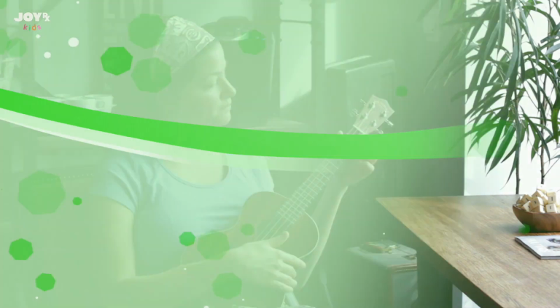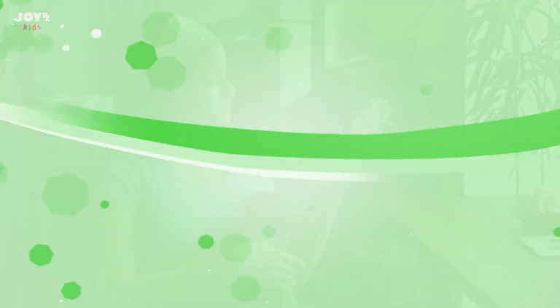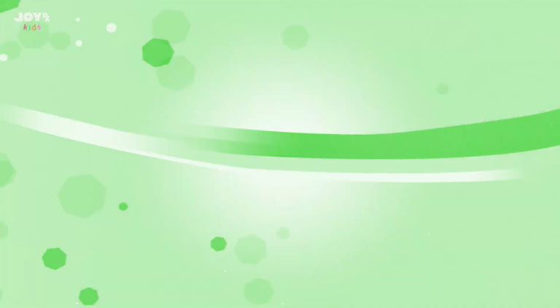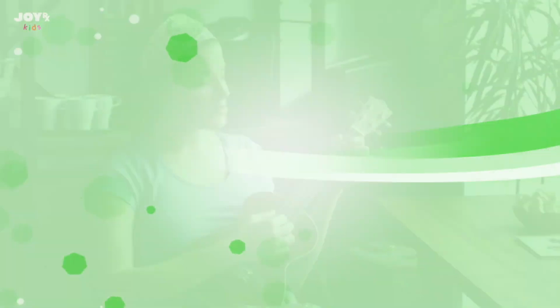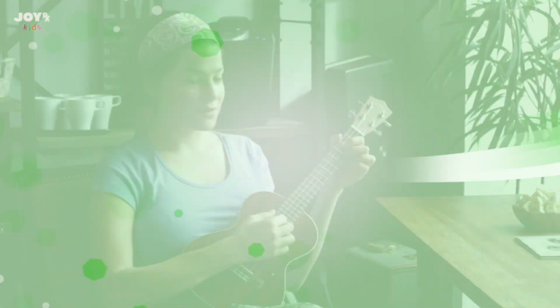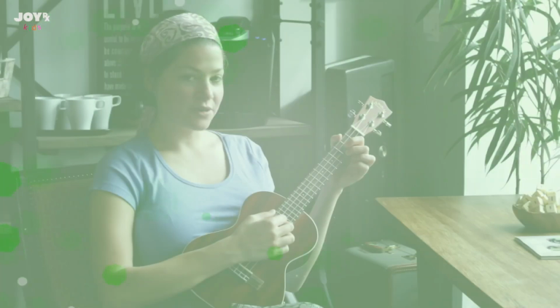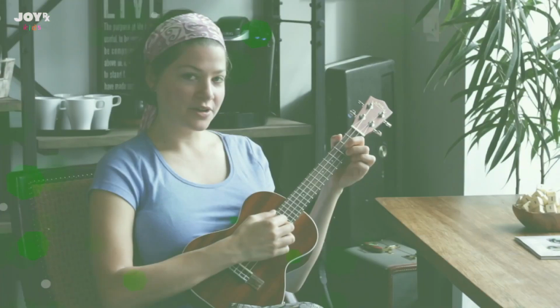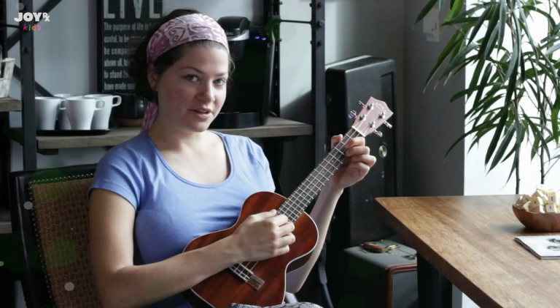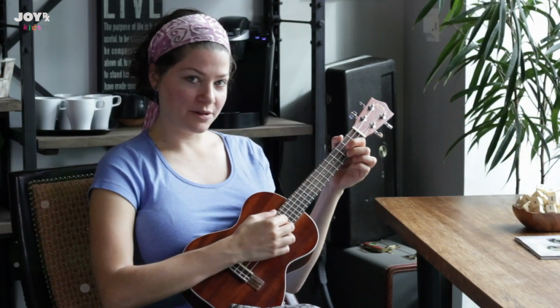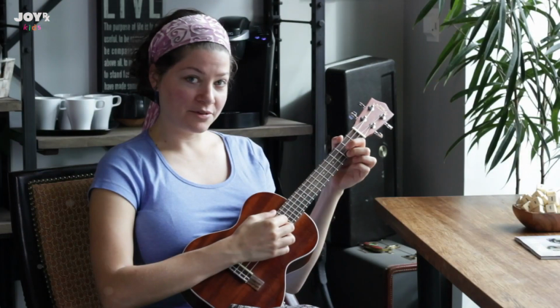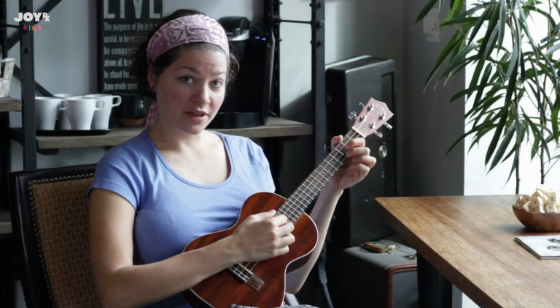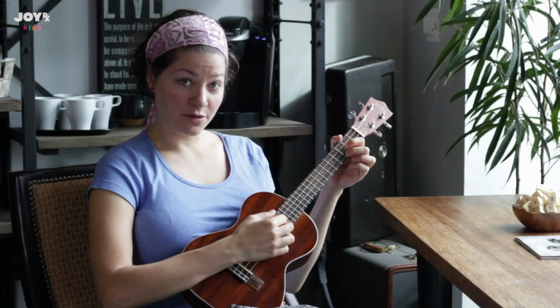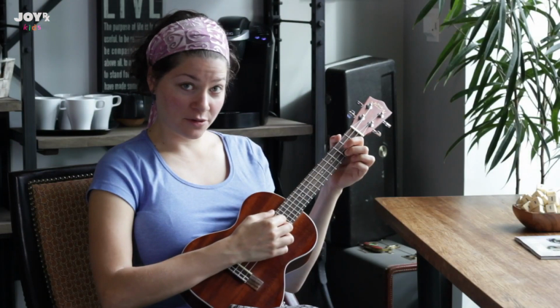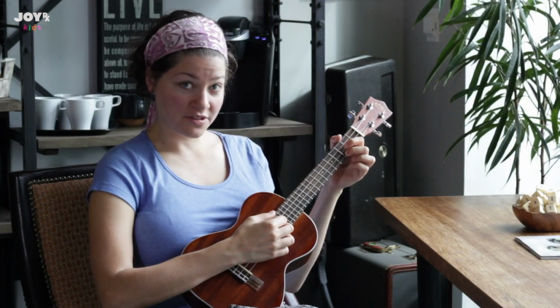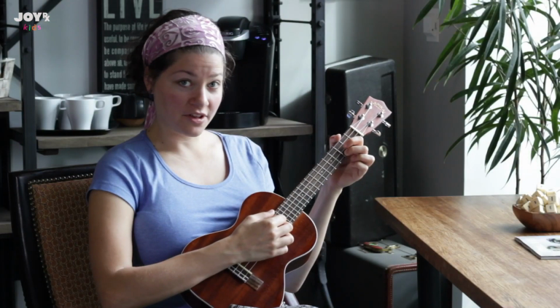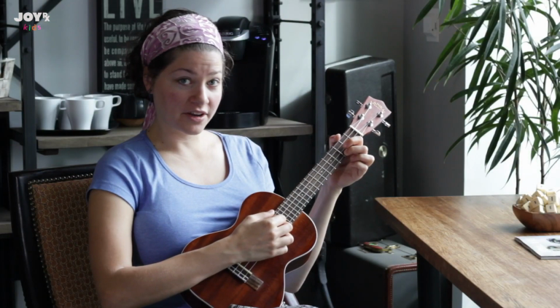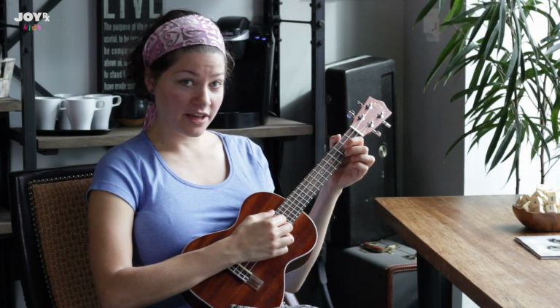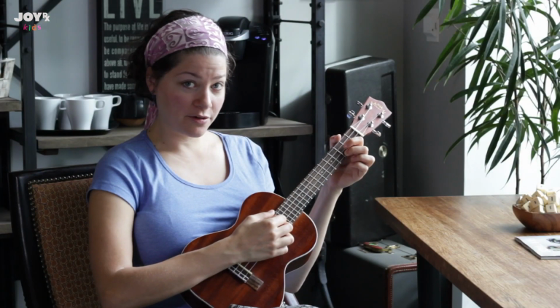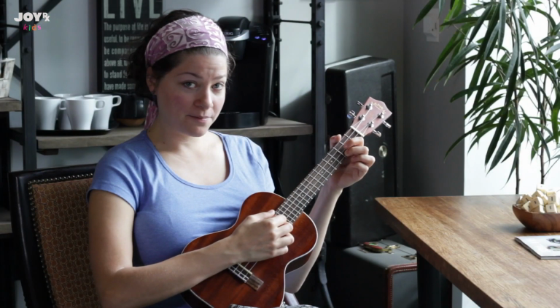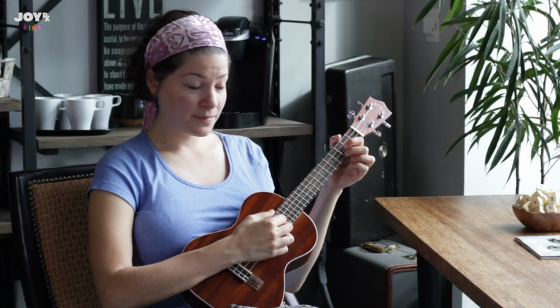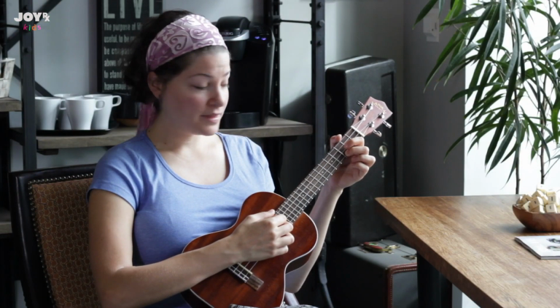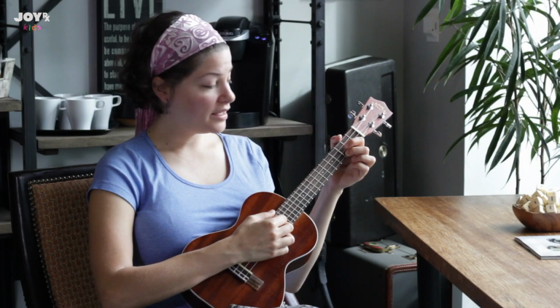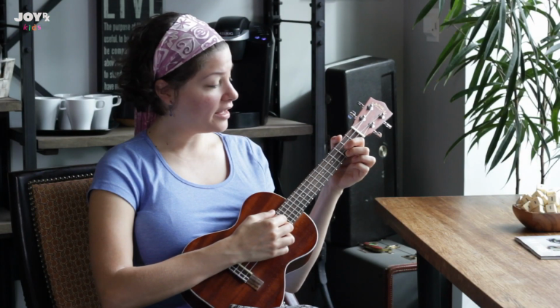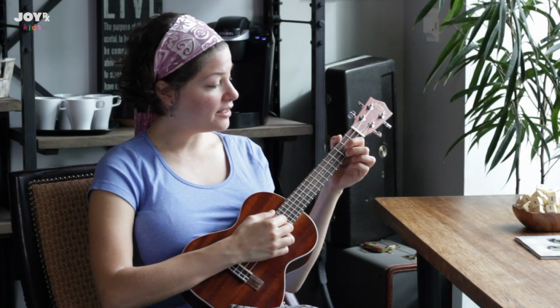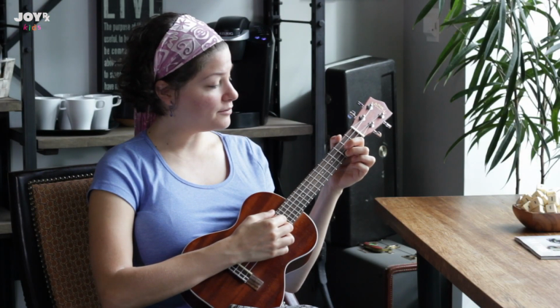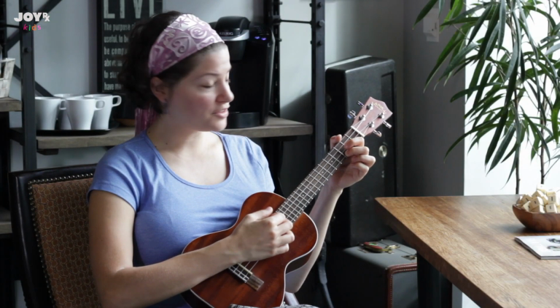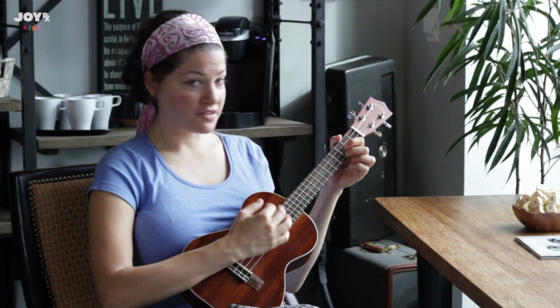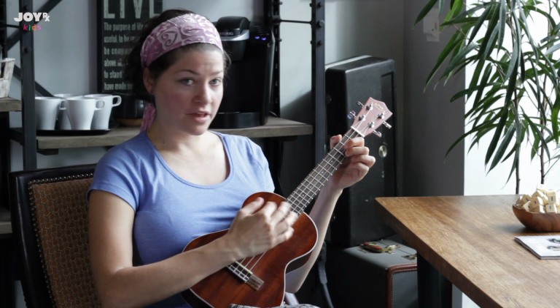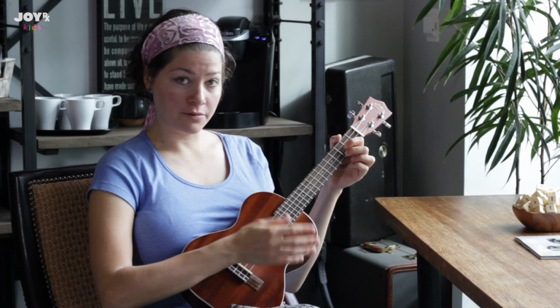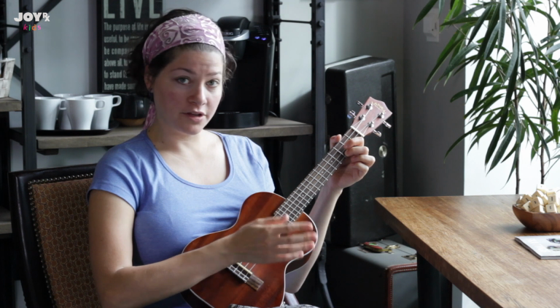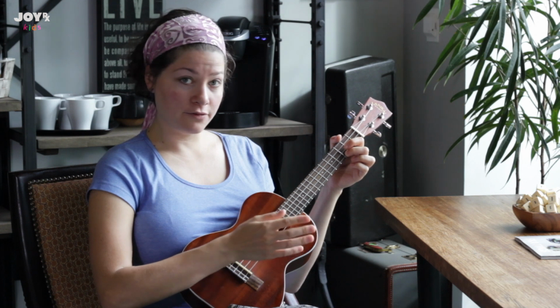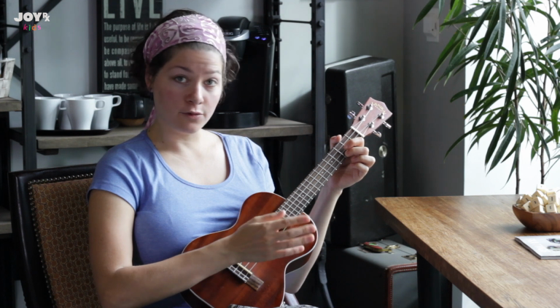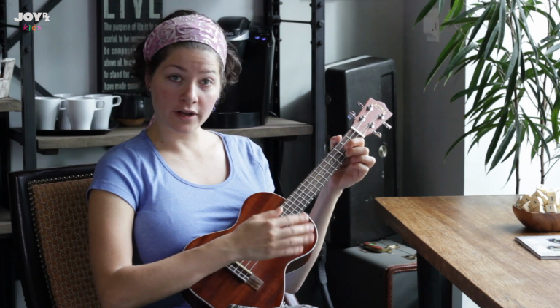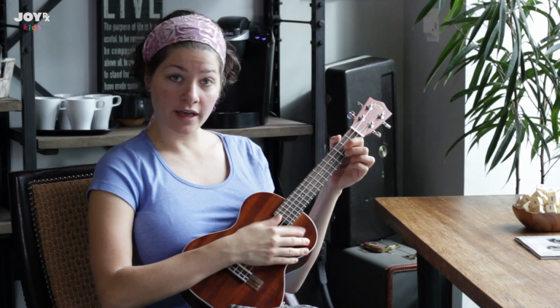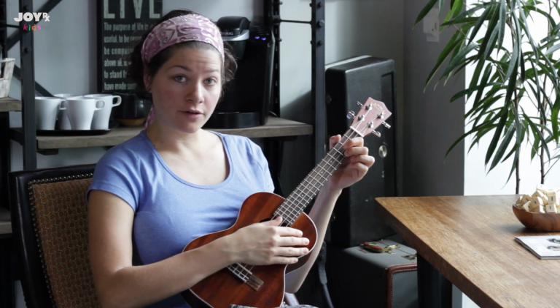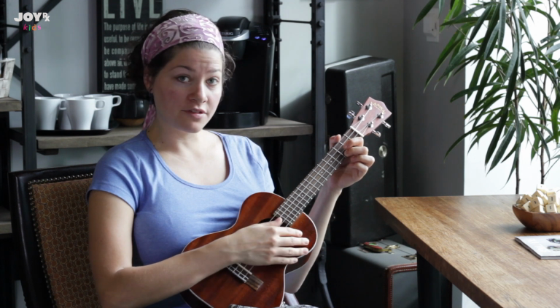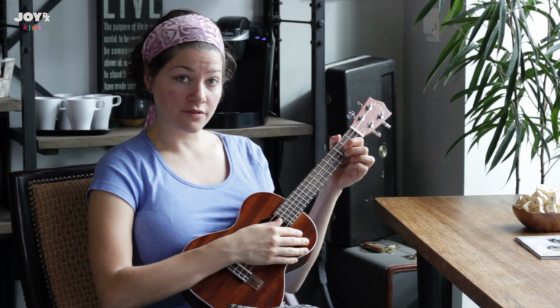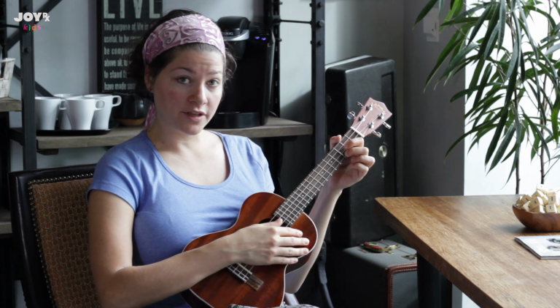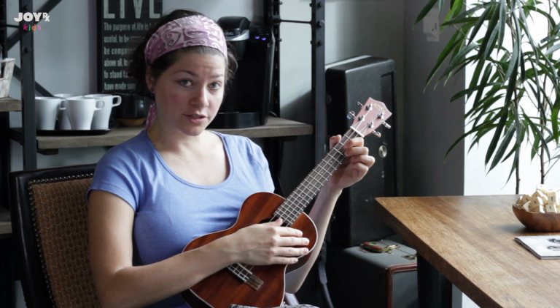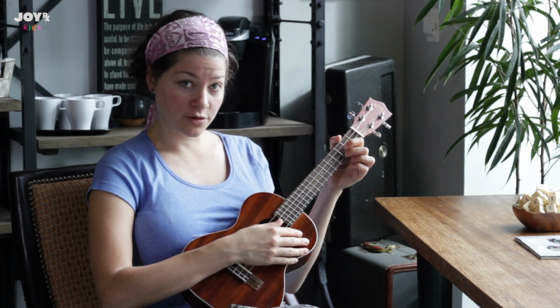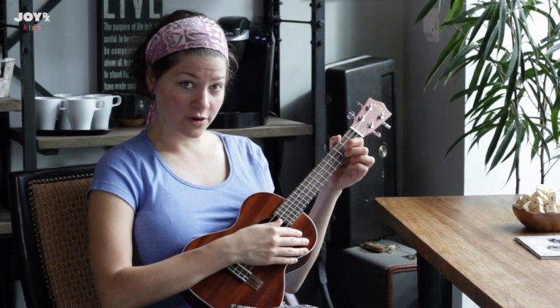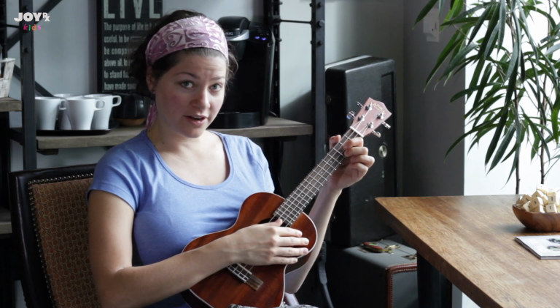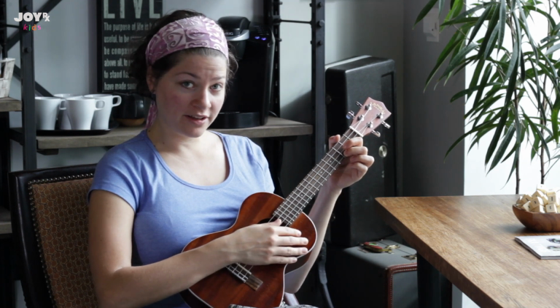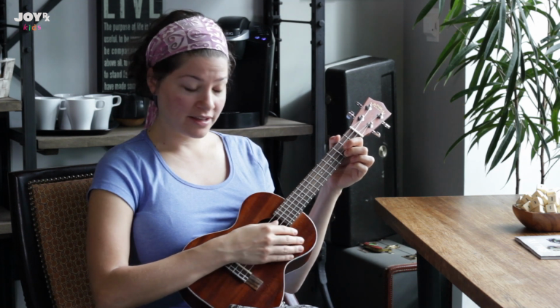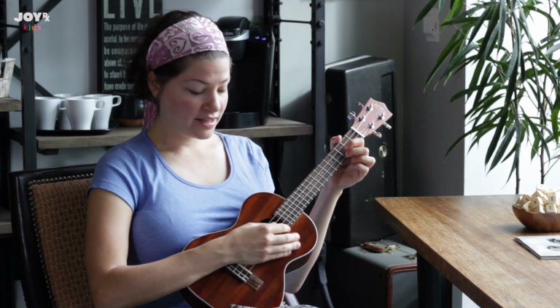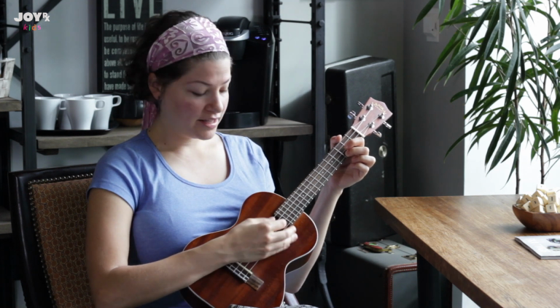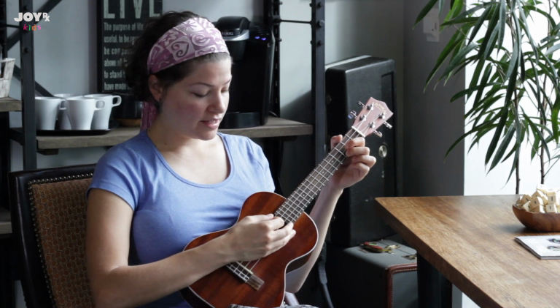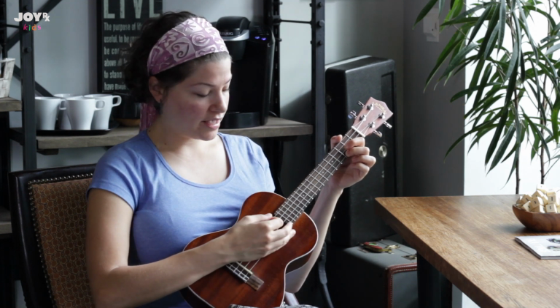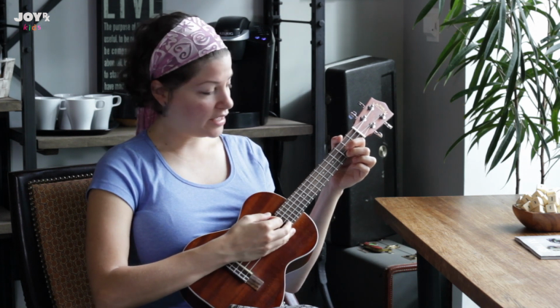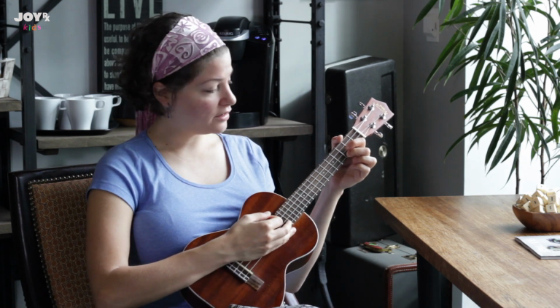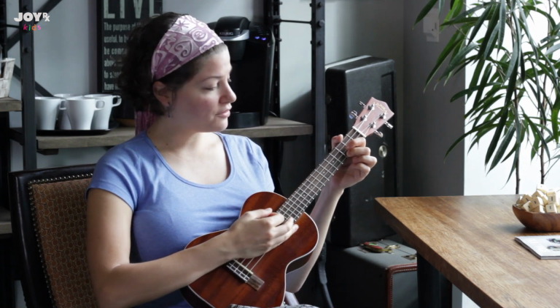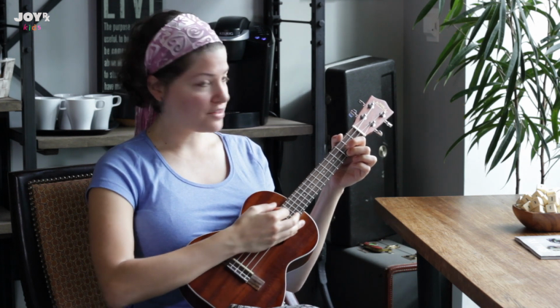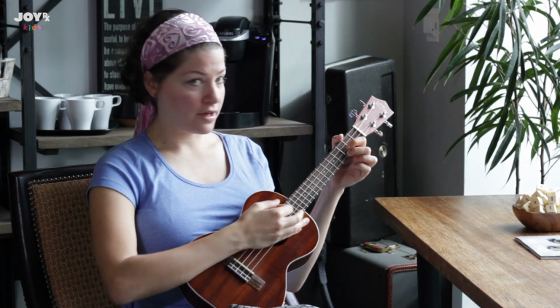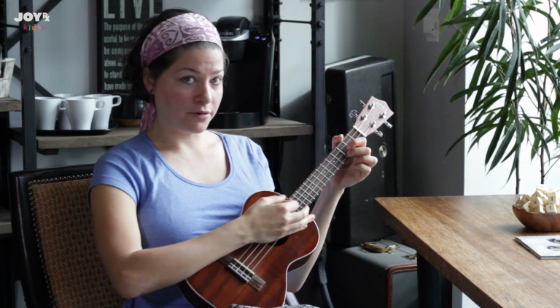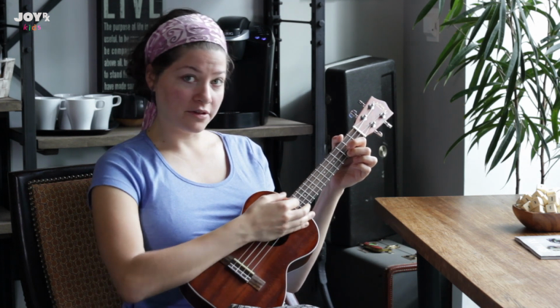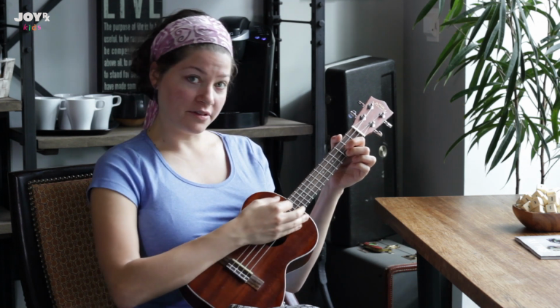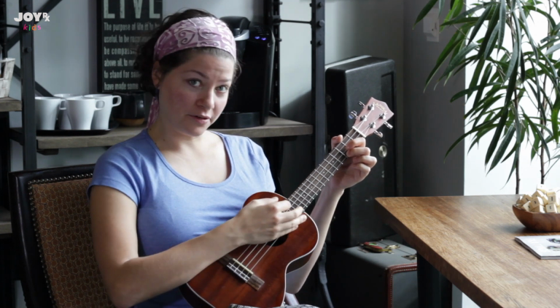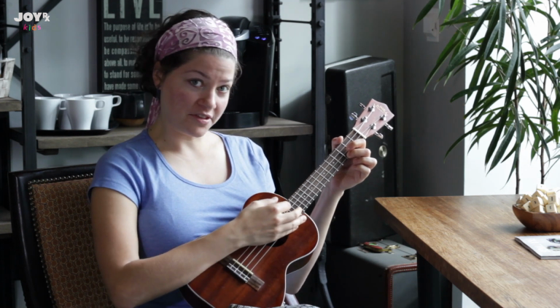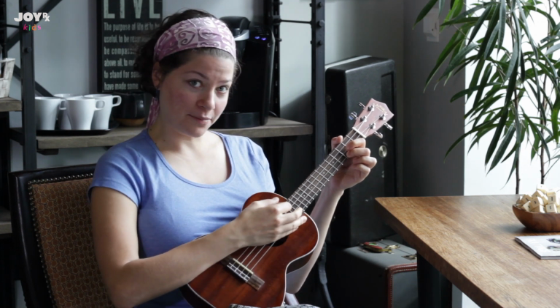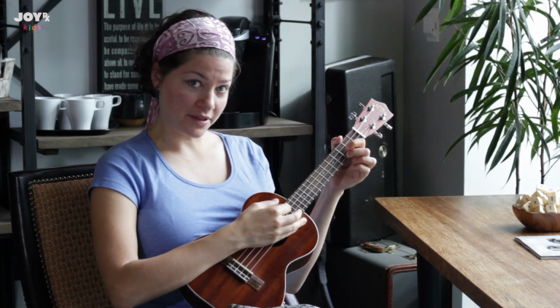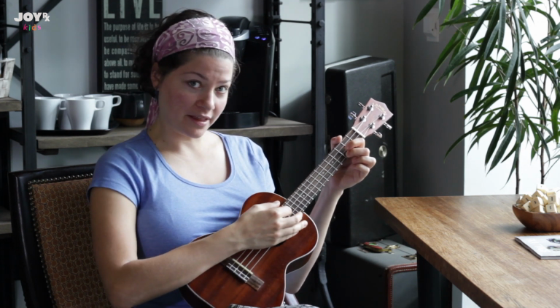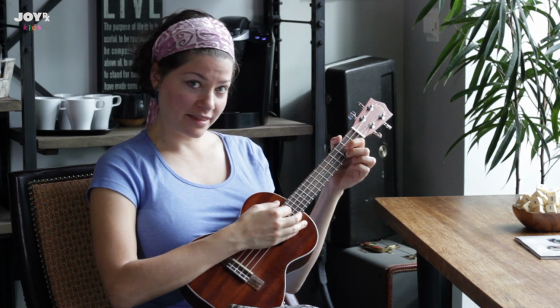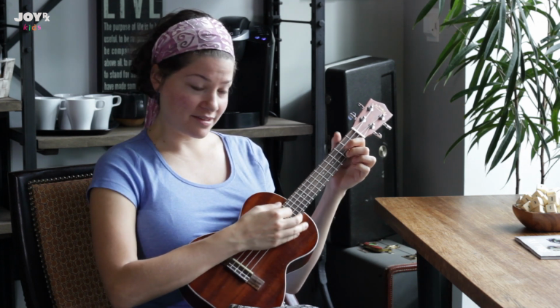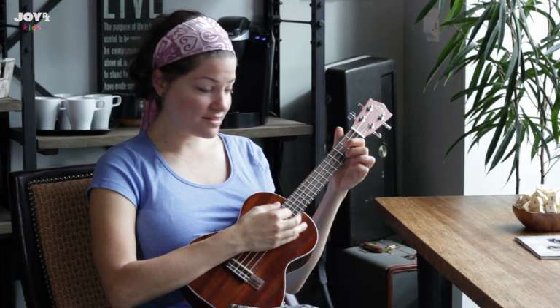So we're going to play the whole song now, just like we did four counts of each chord, and it'll sound a little something like this.